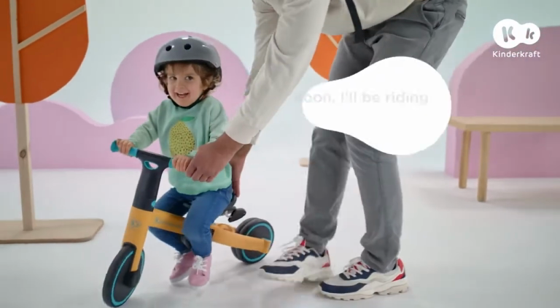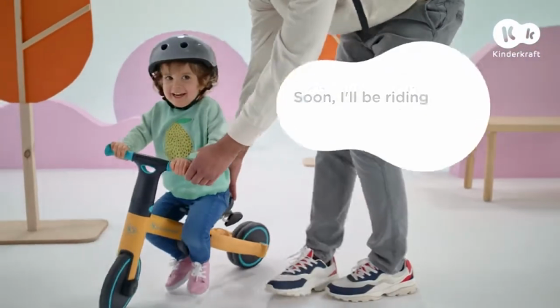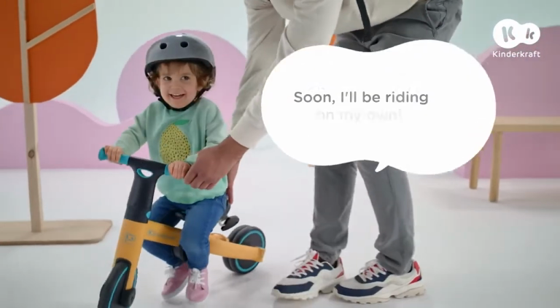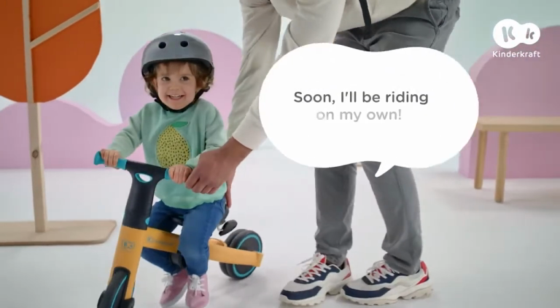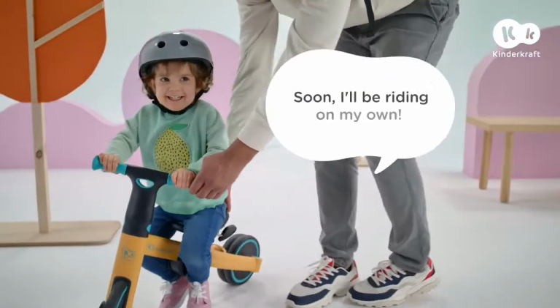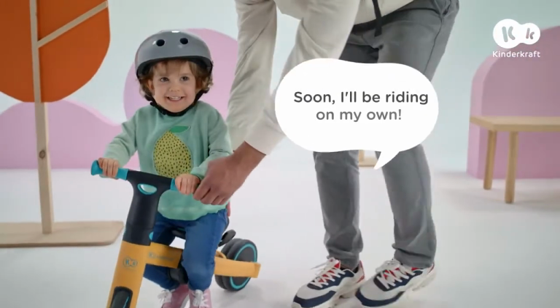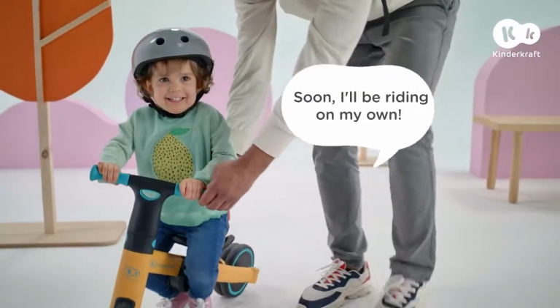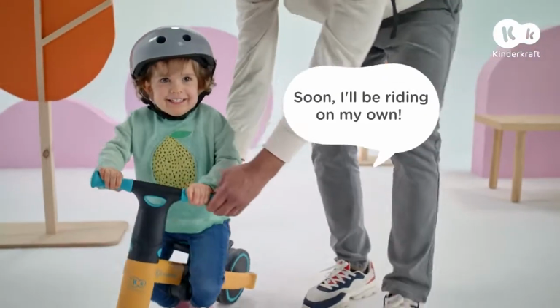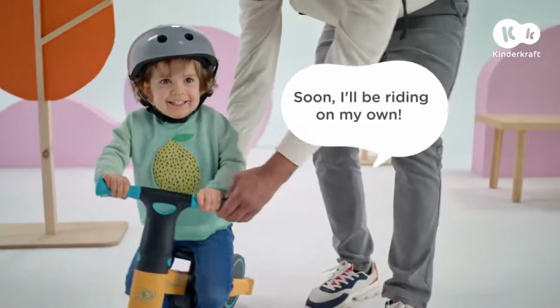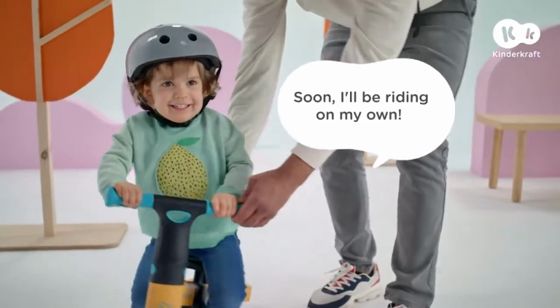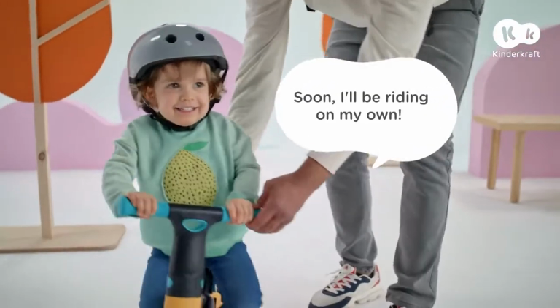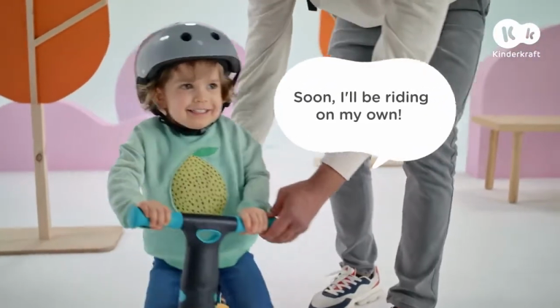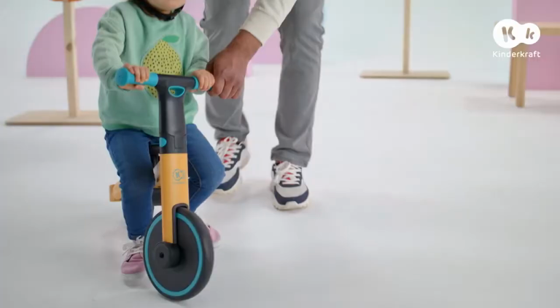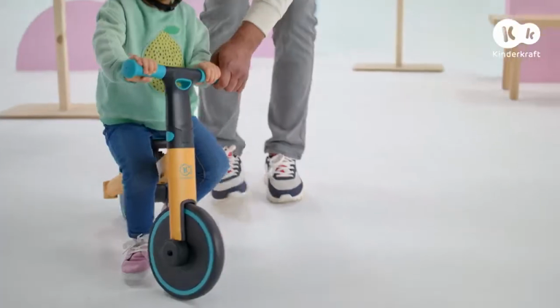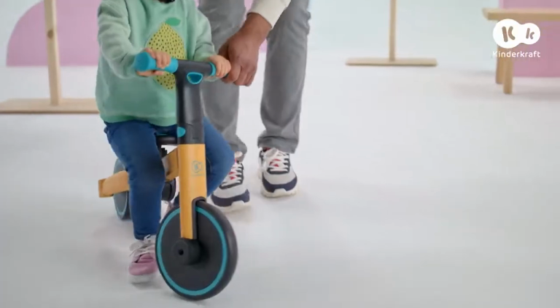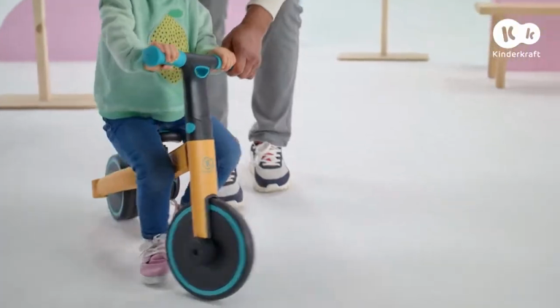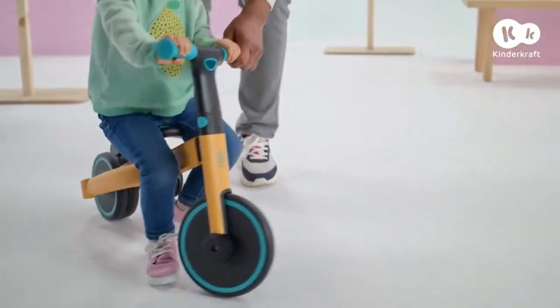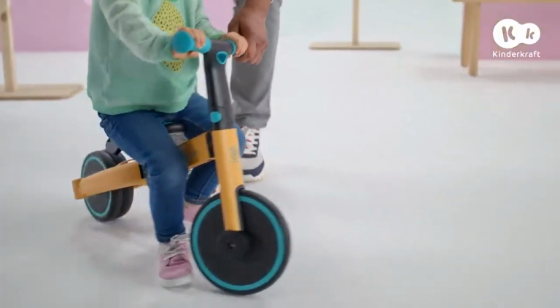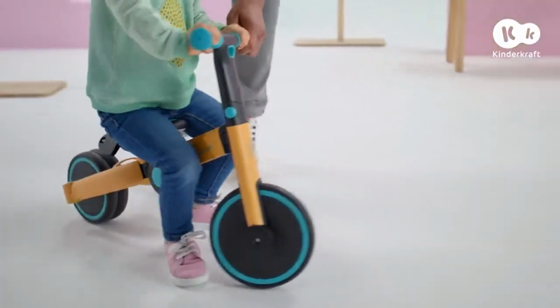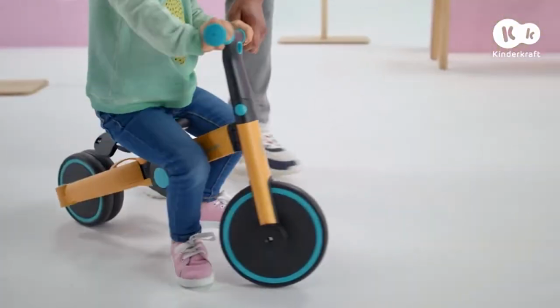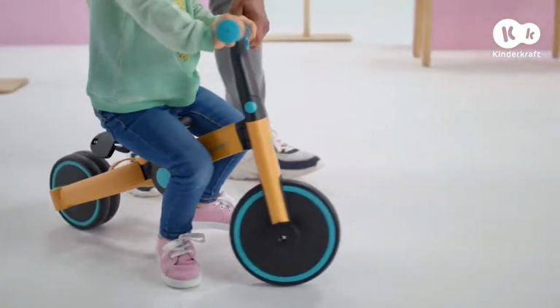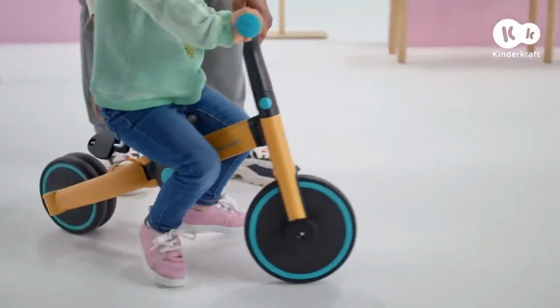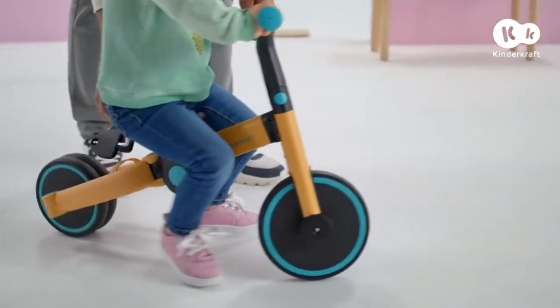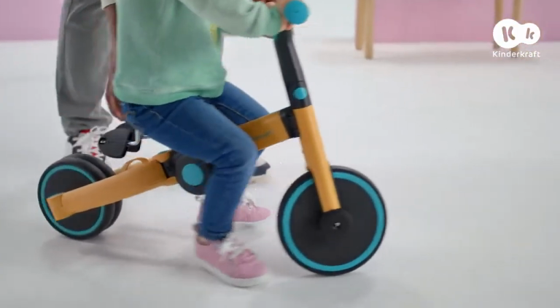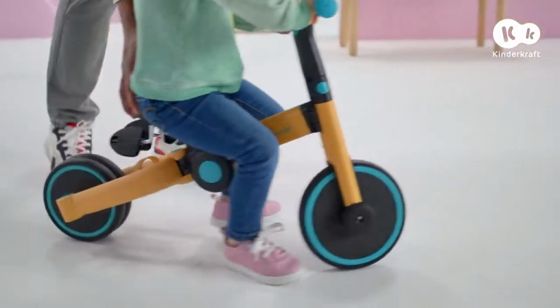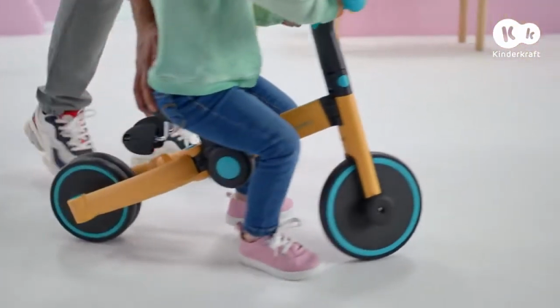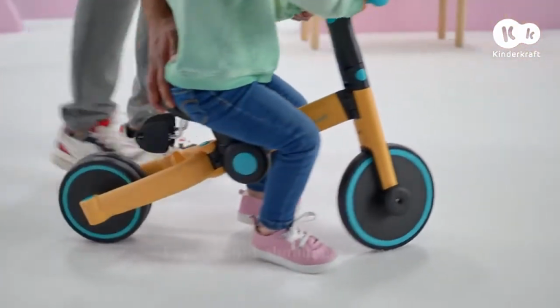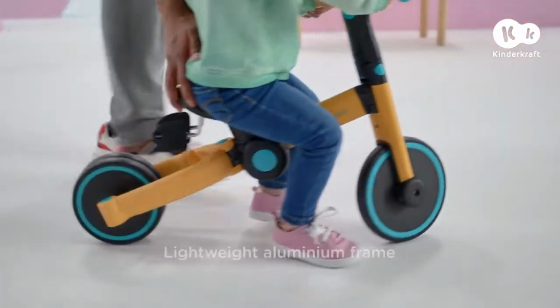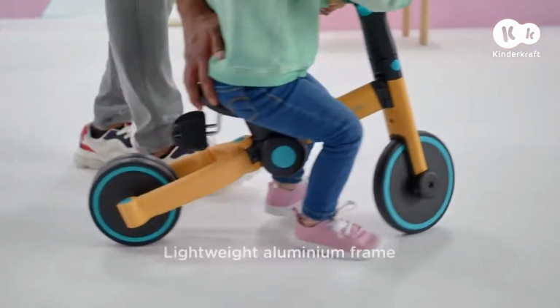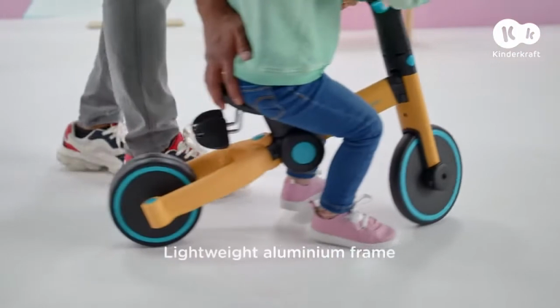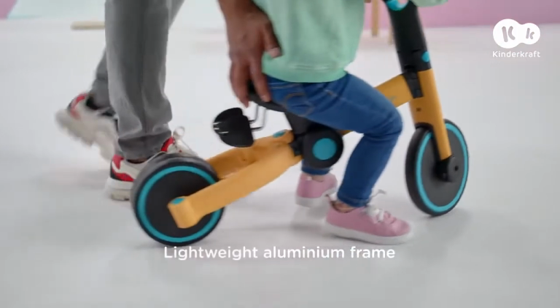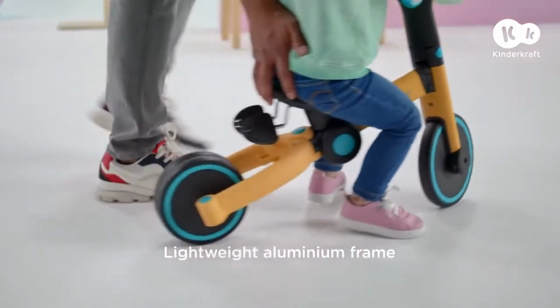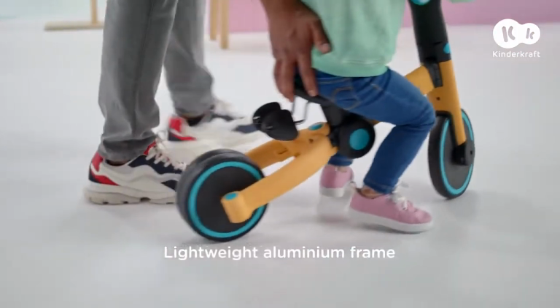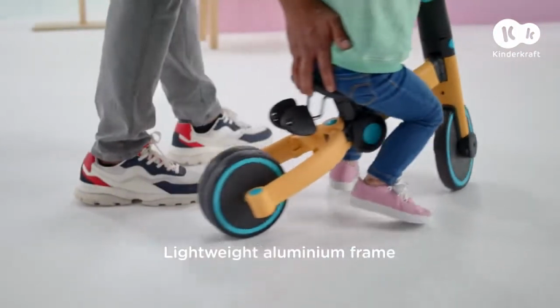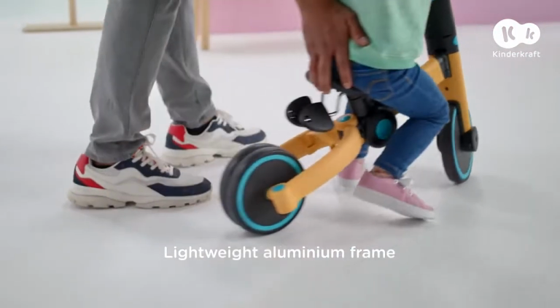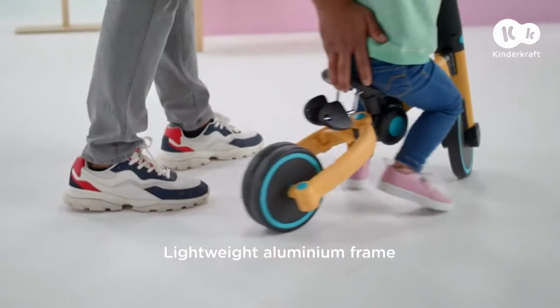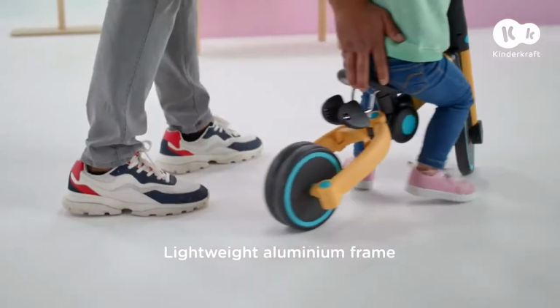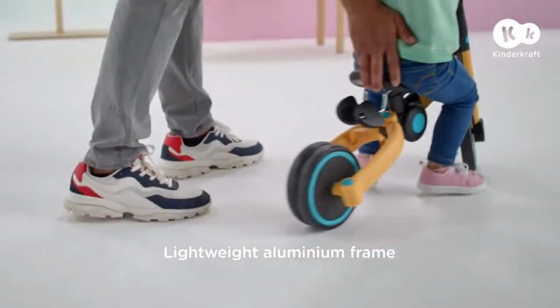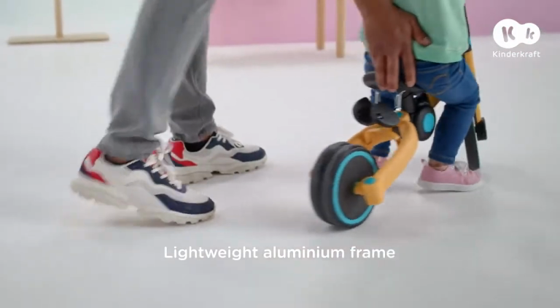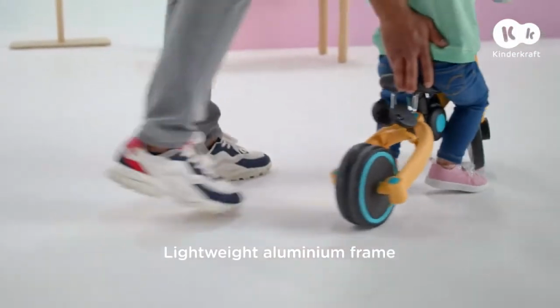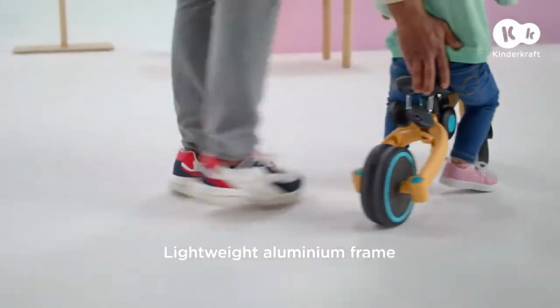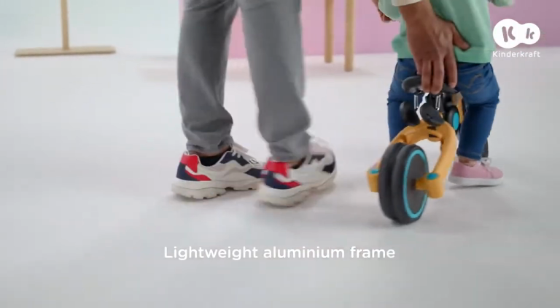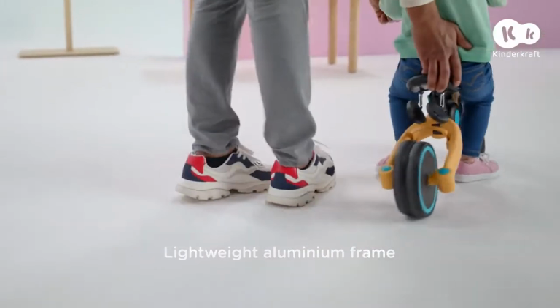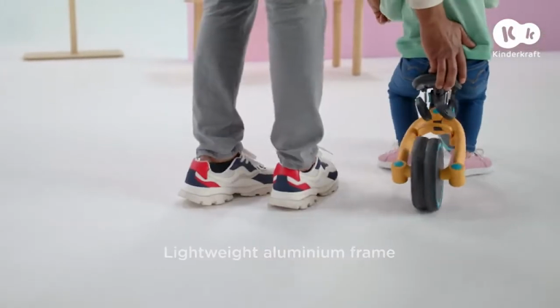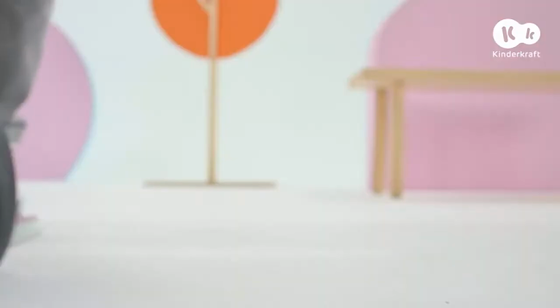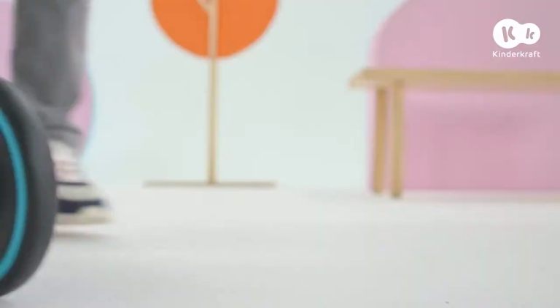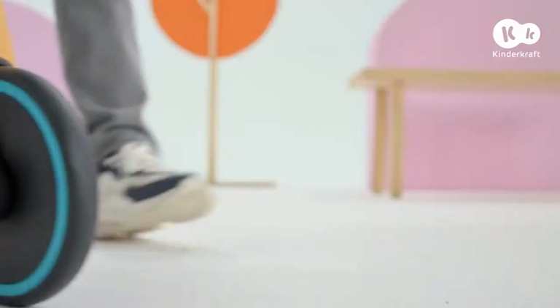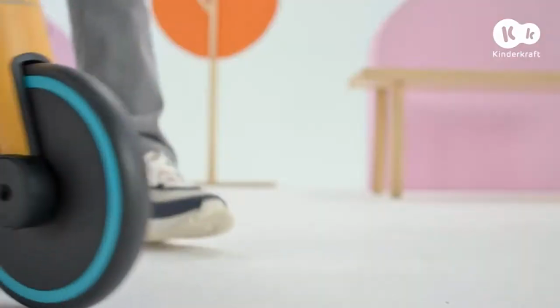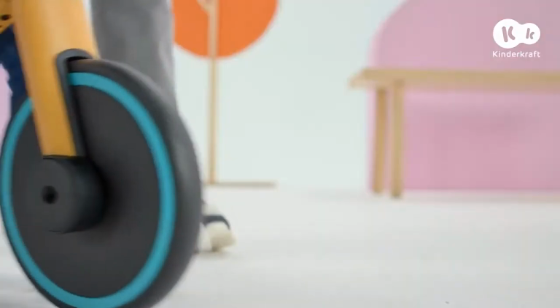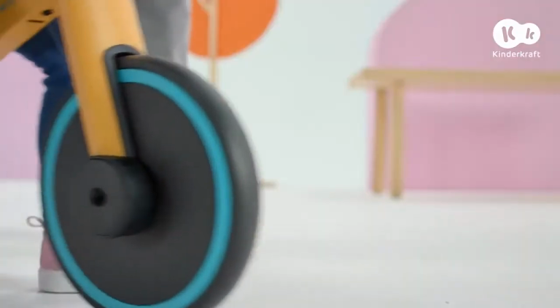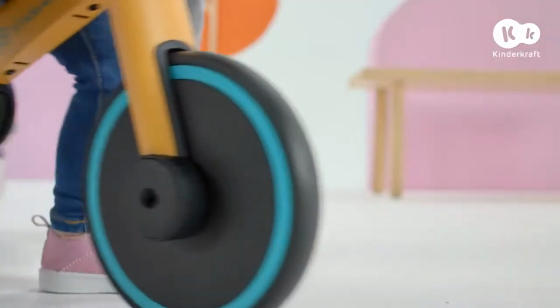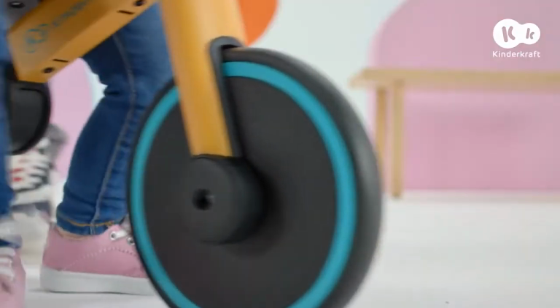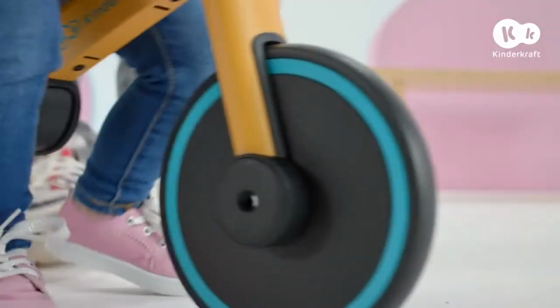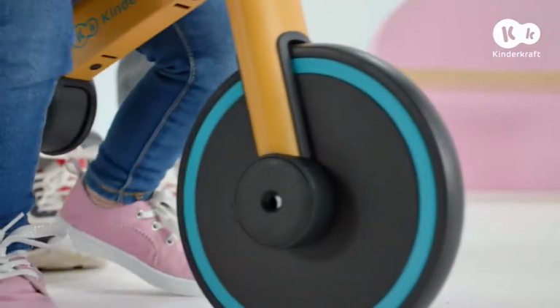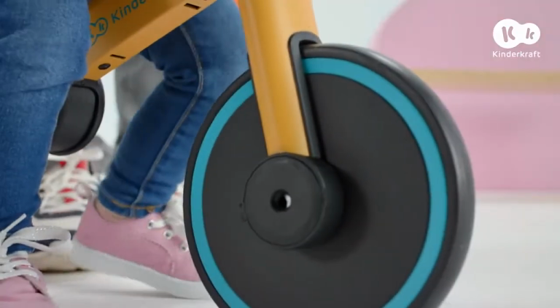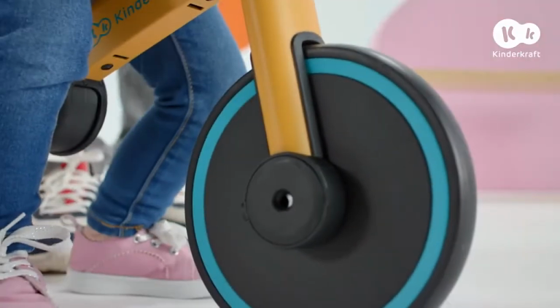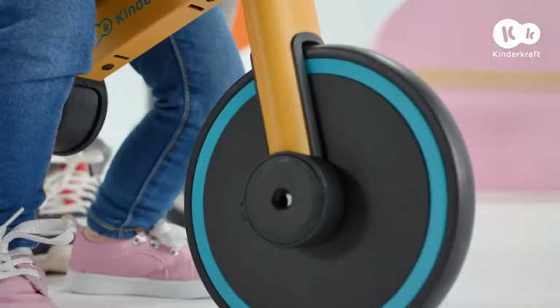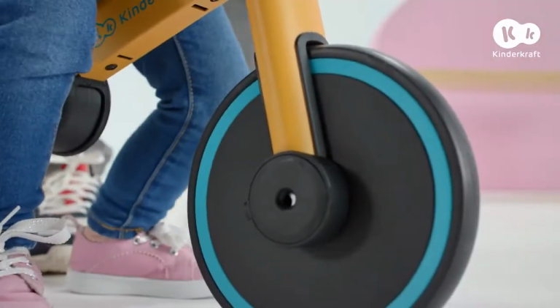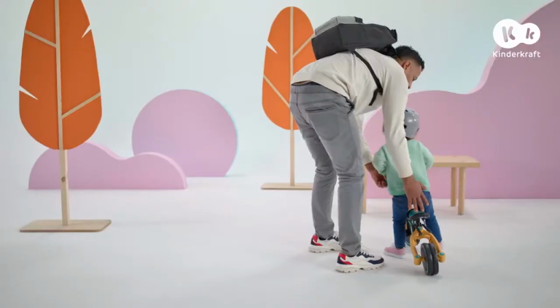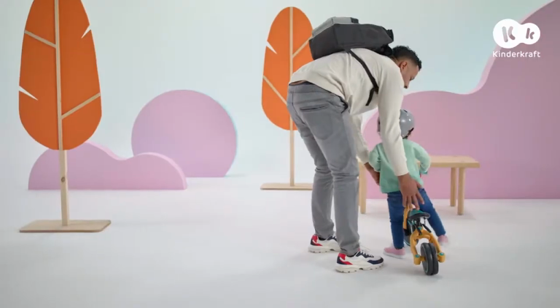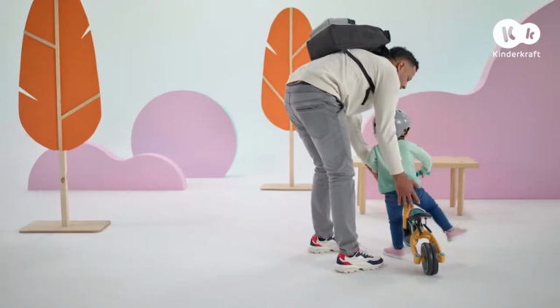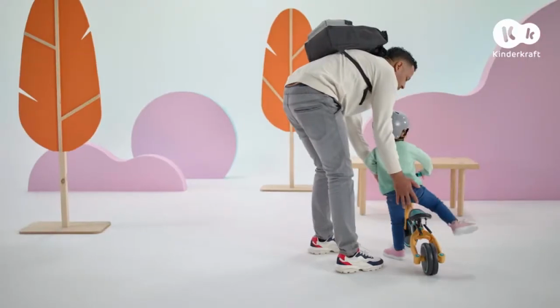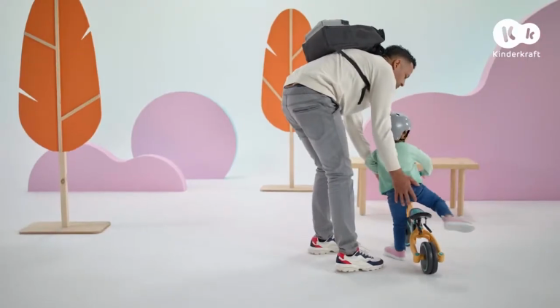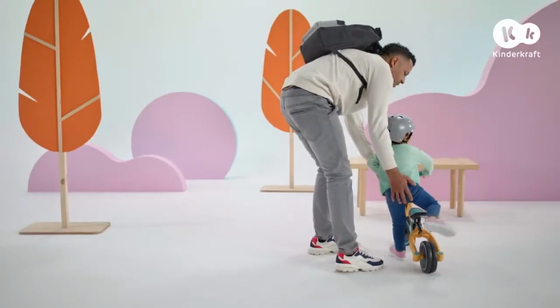I know that every move she makes is safe. The bike is lightweight and easy to manoeuvre — perfect for beginner cyclists.